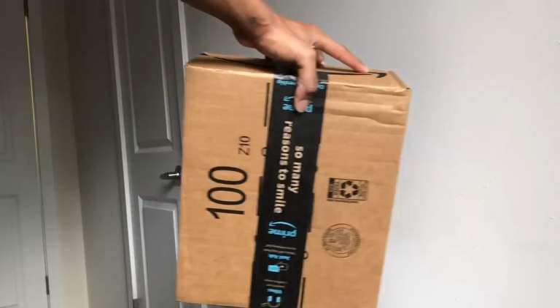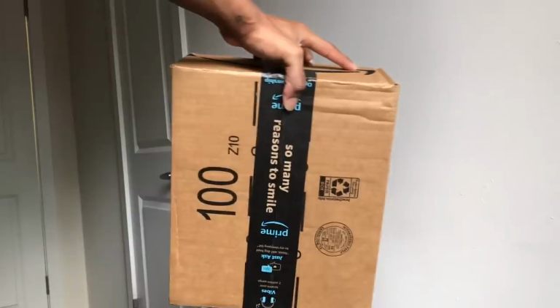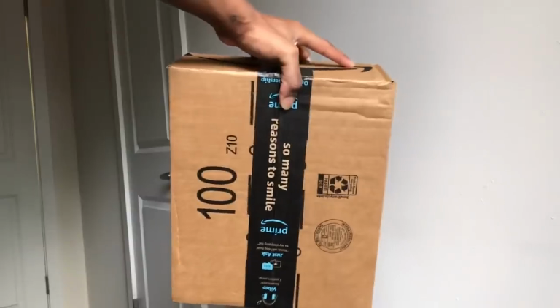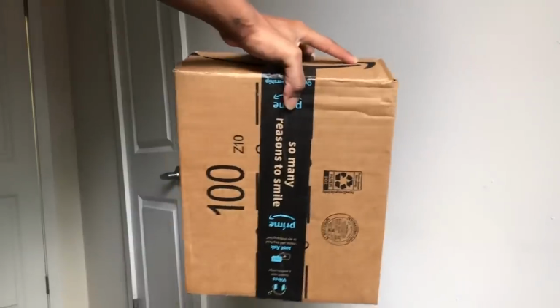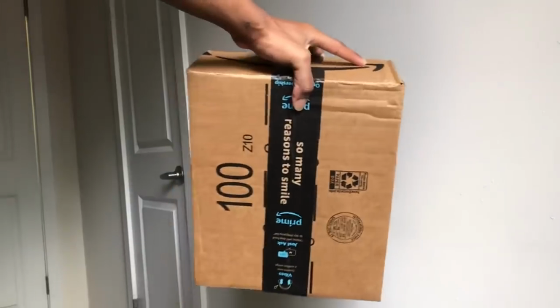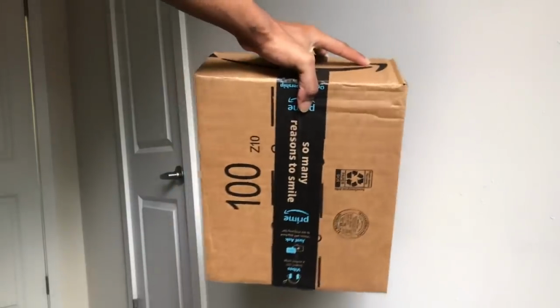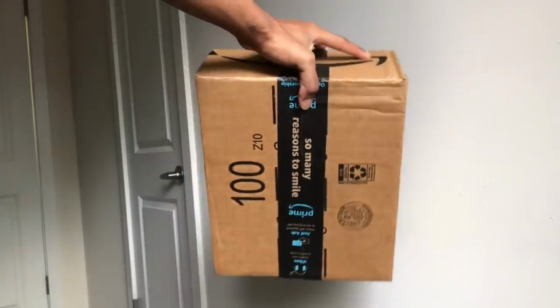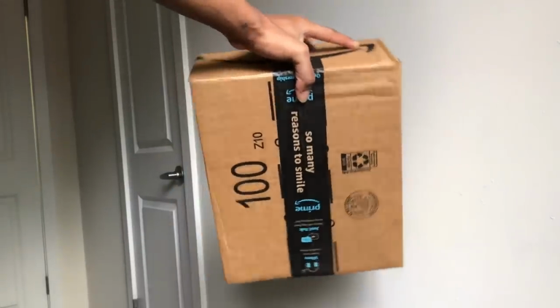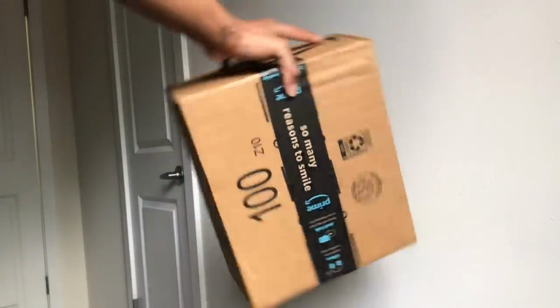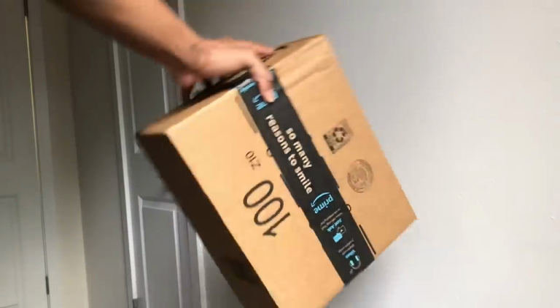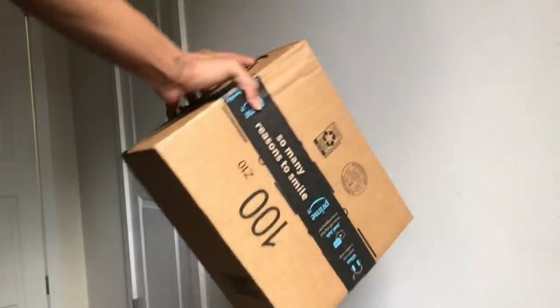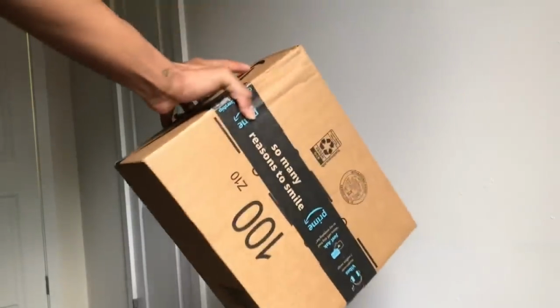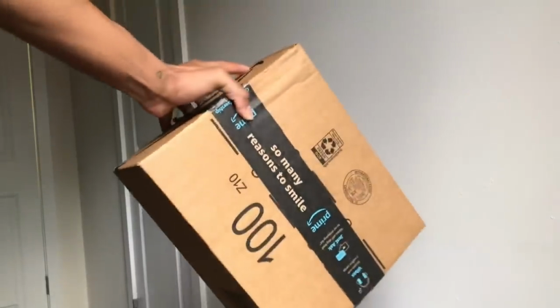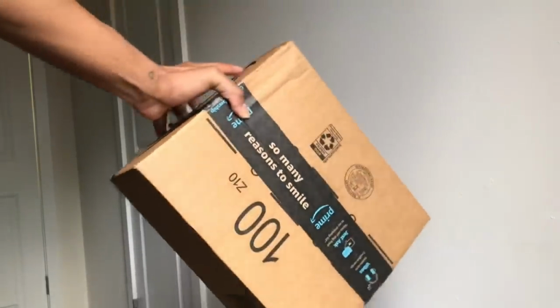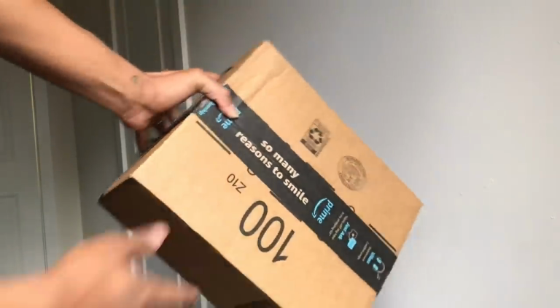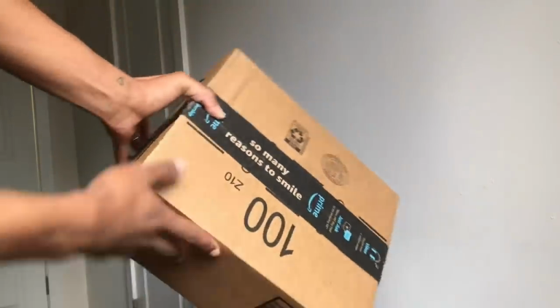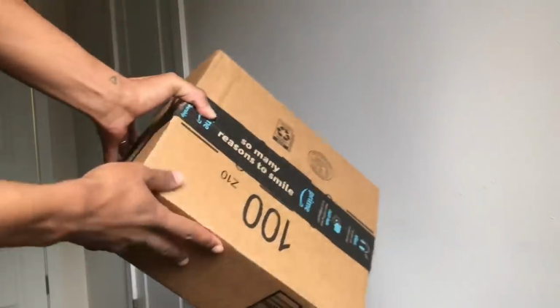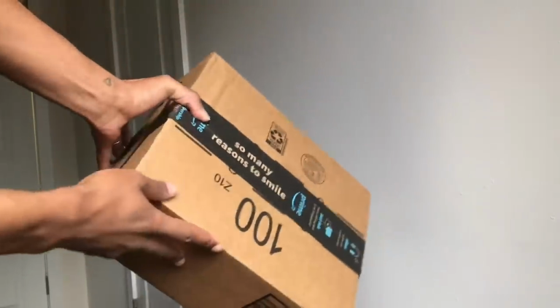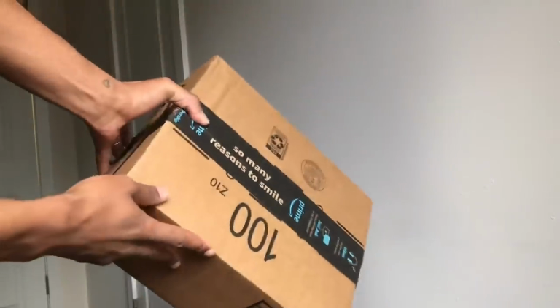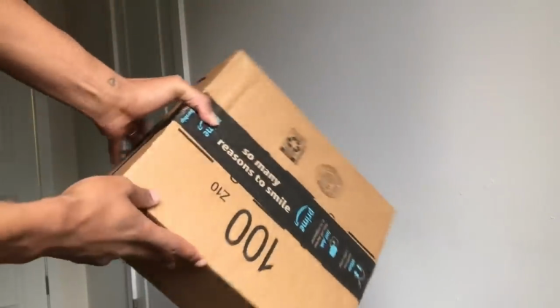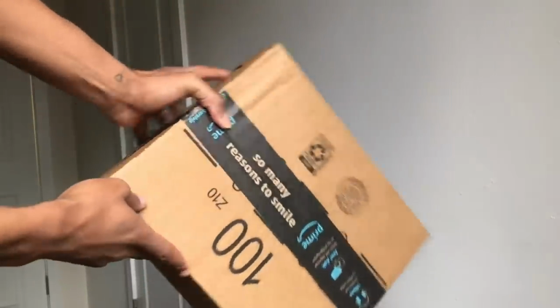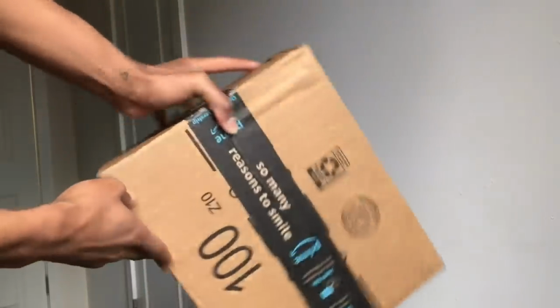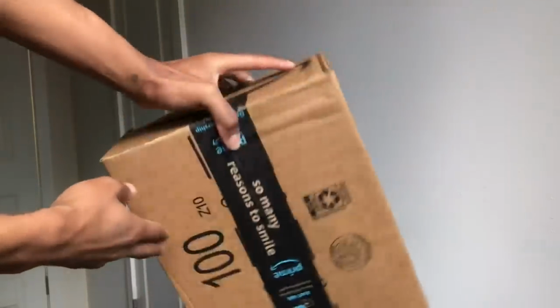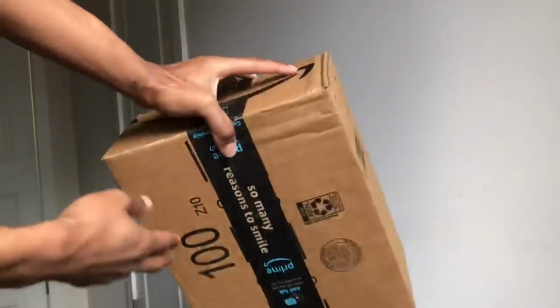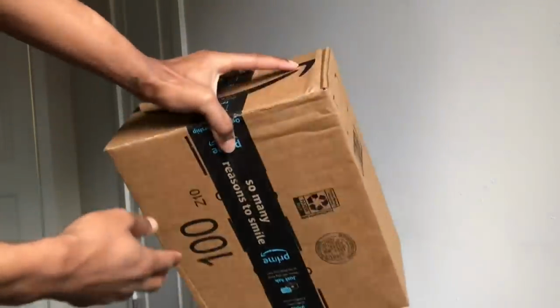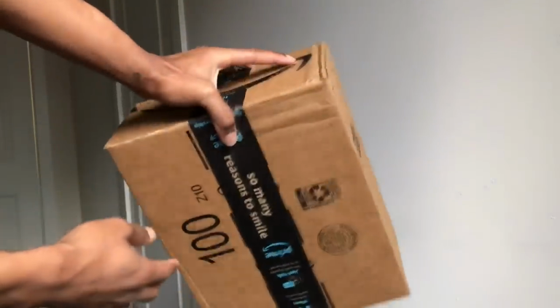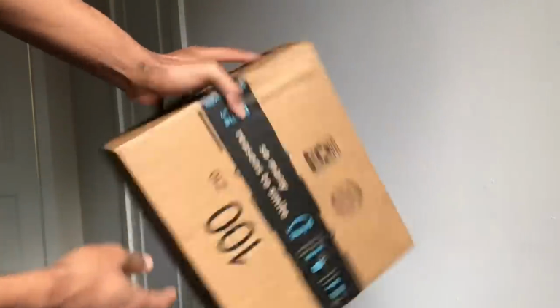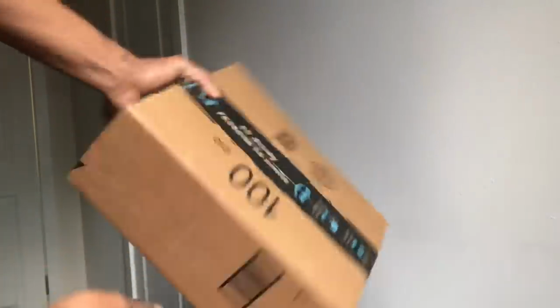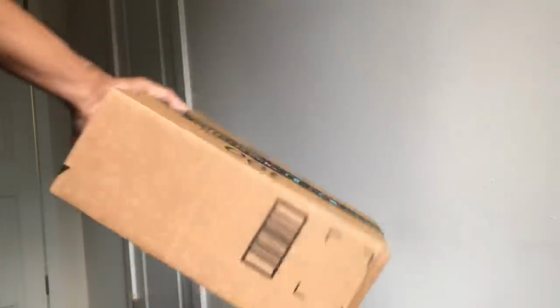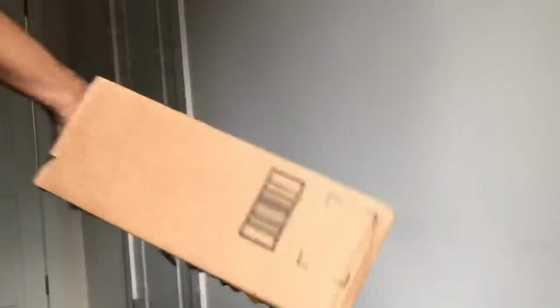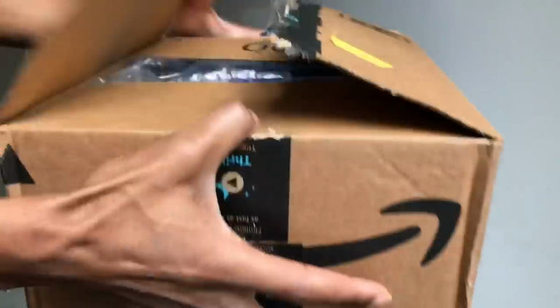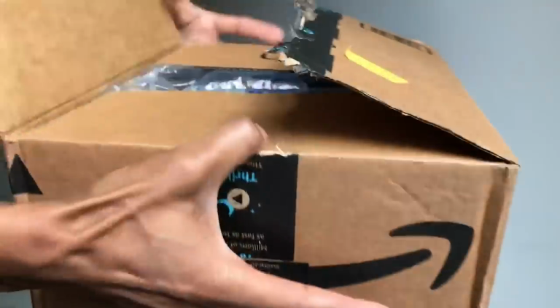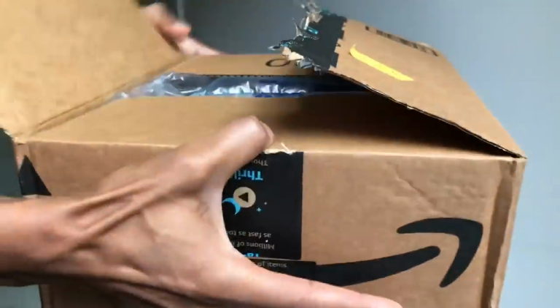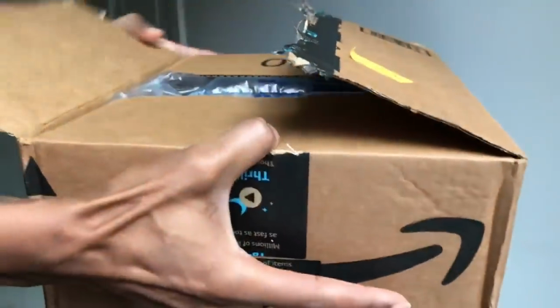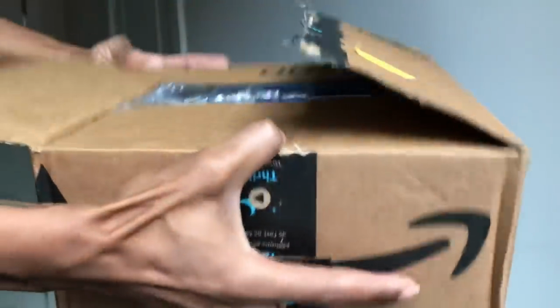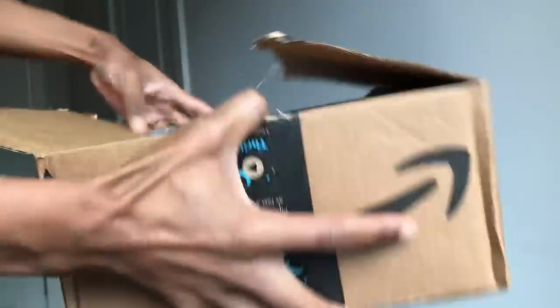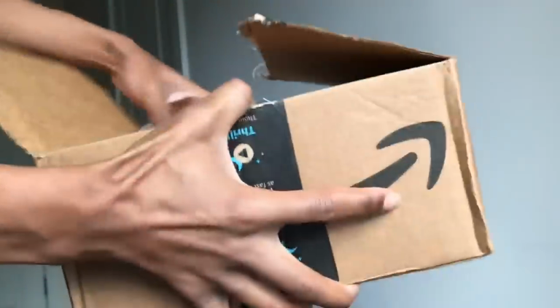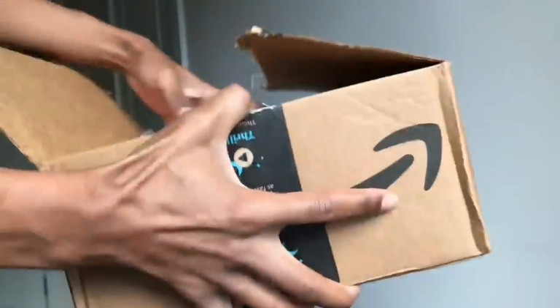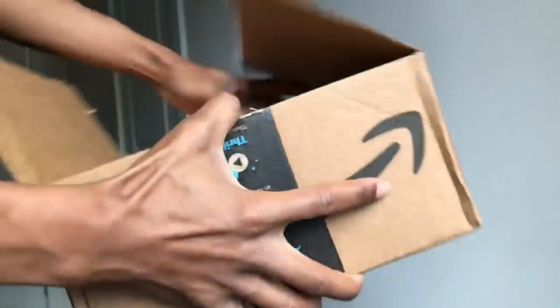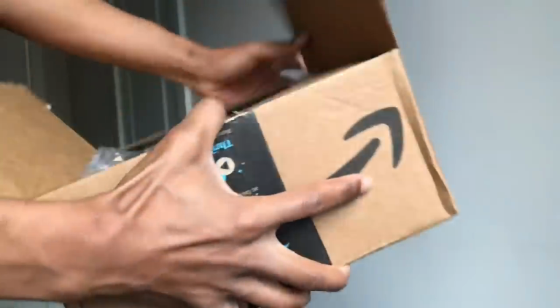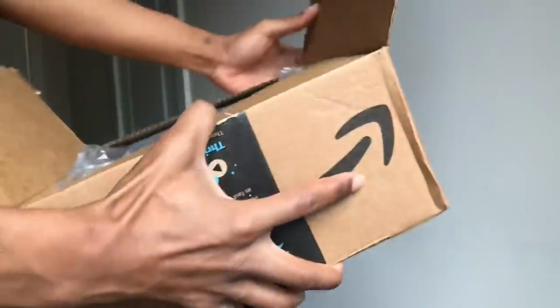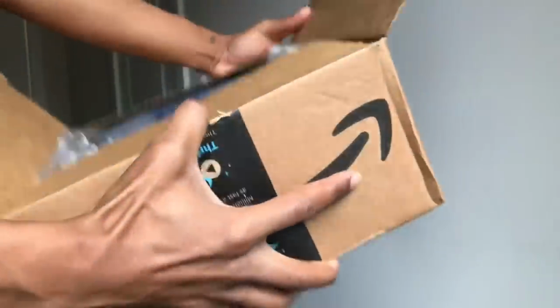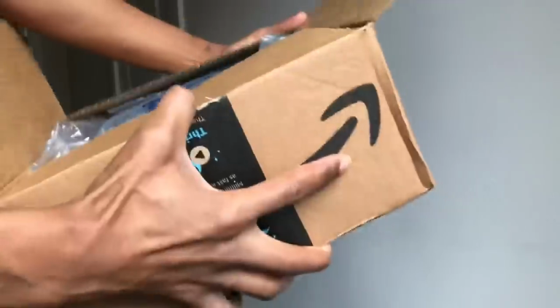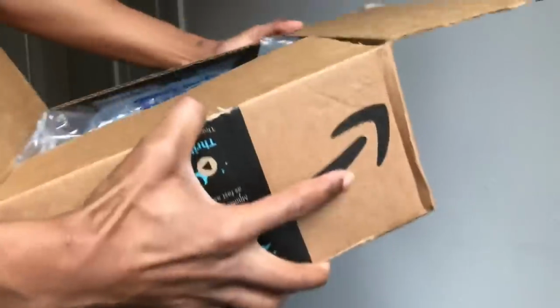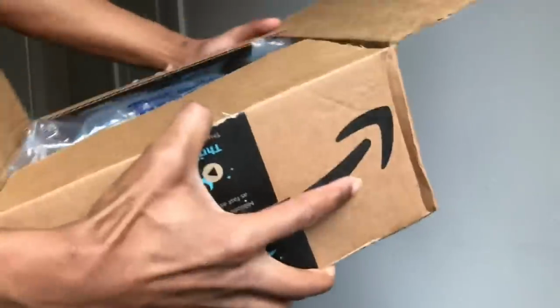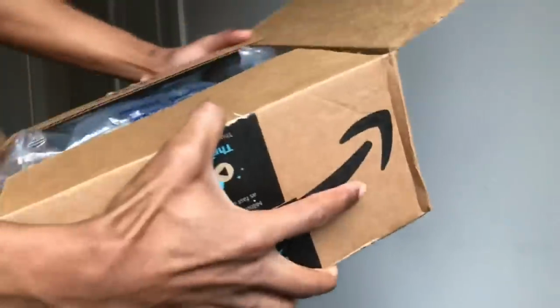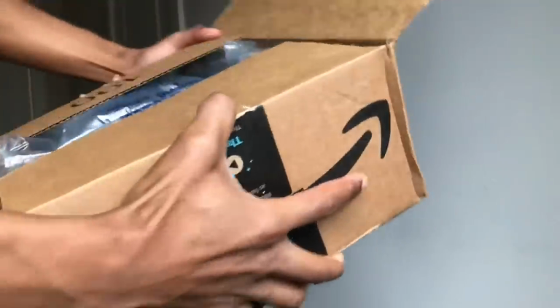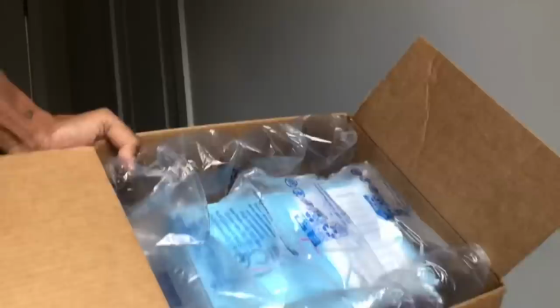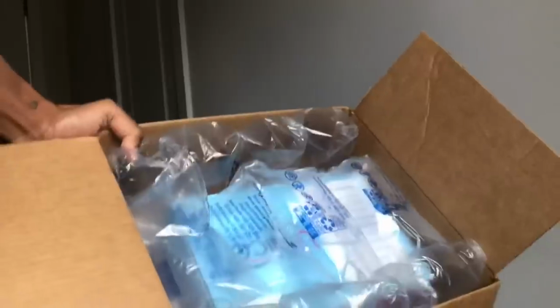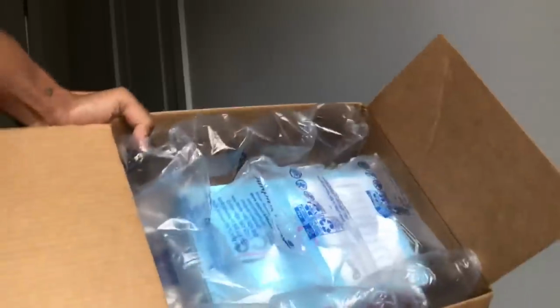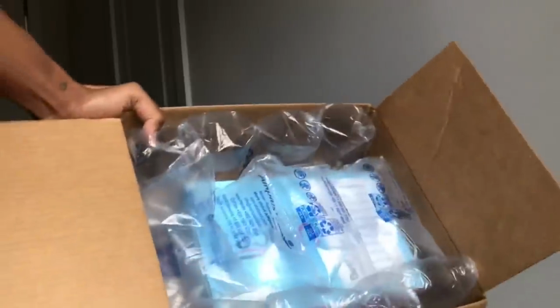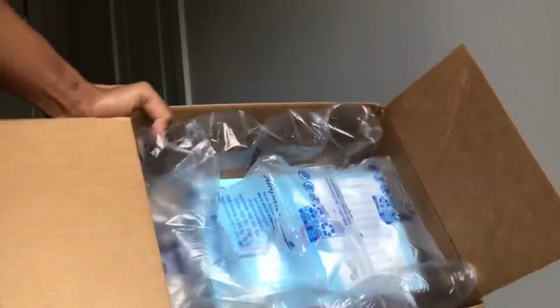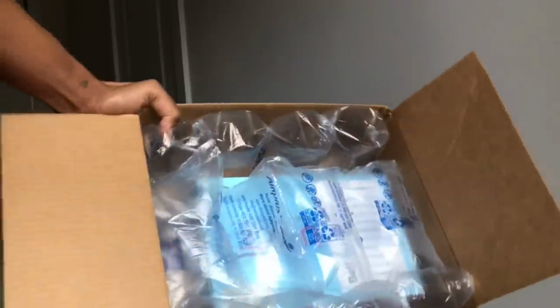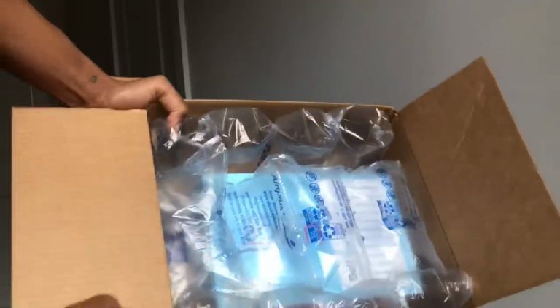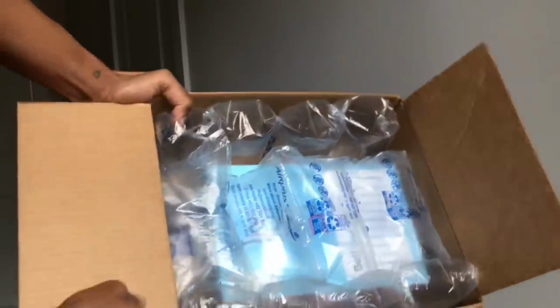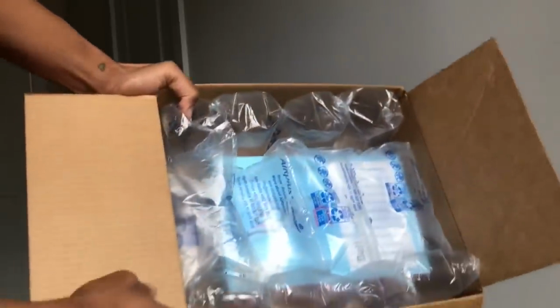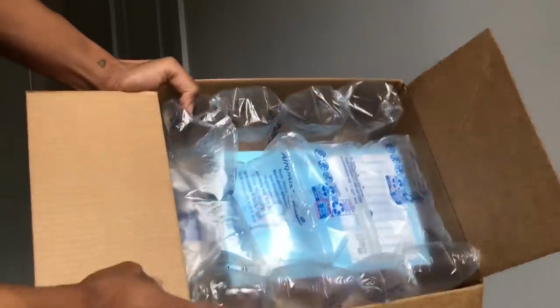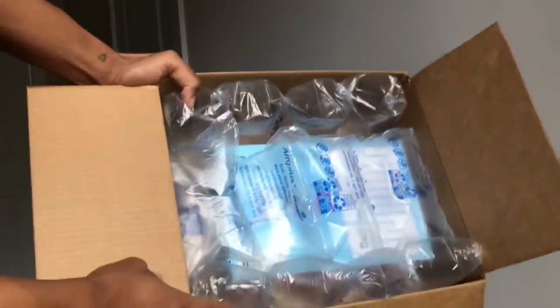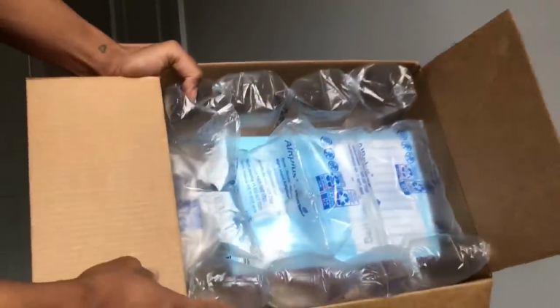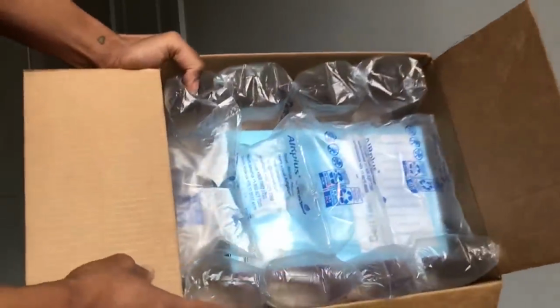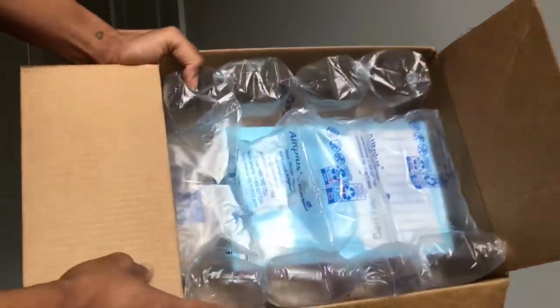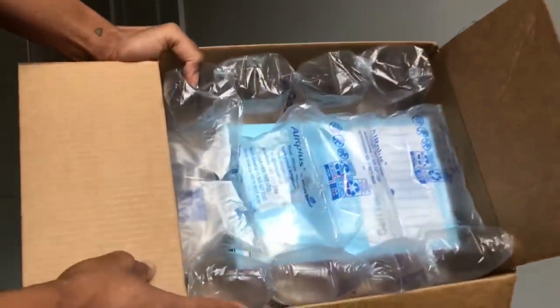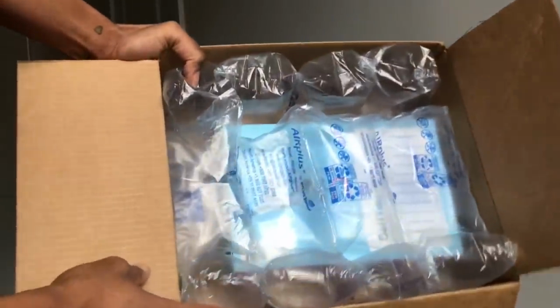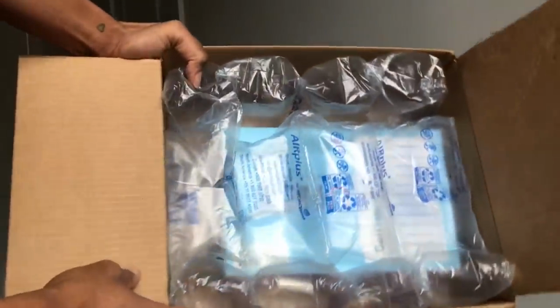Hey you guys, I'm back again with another video. In this video, I'm going to be teaching you guys how to slay your Amazon Prime wigs.